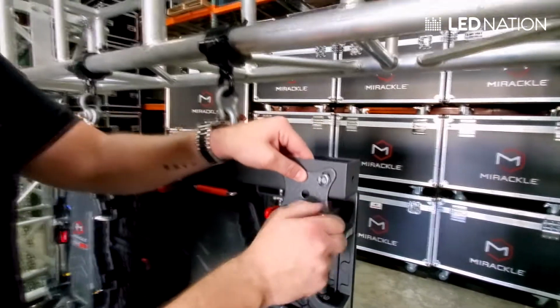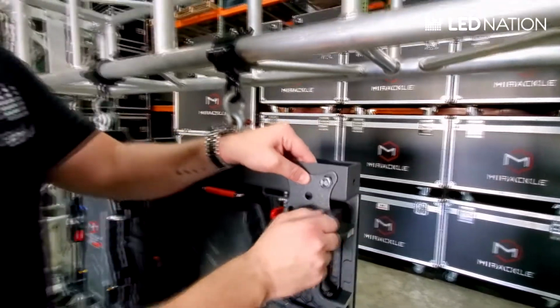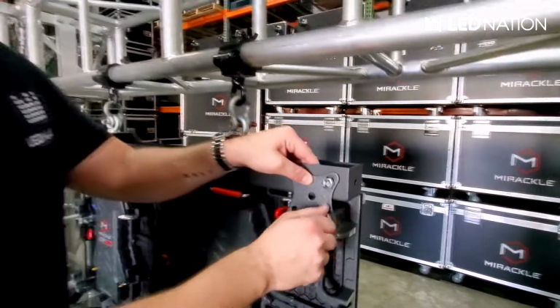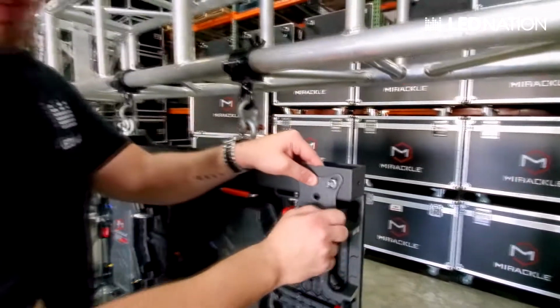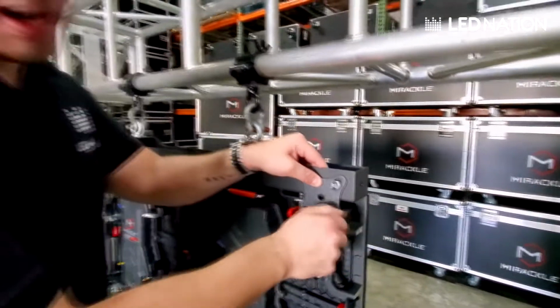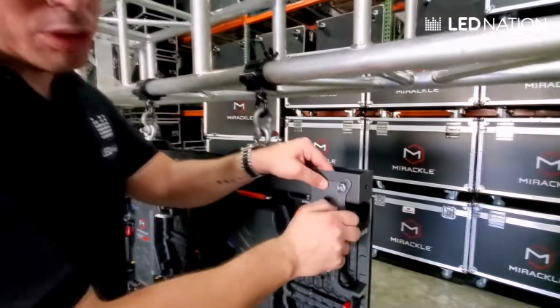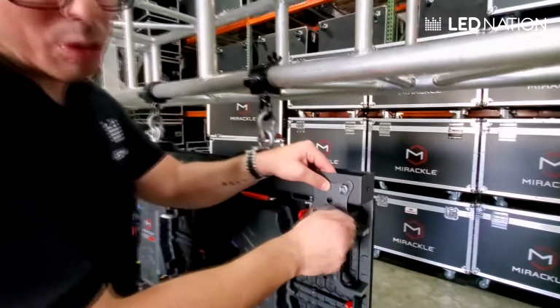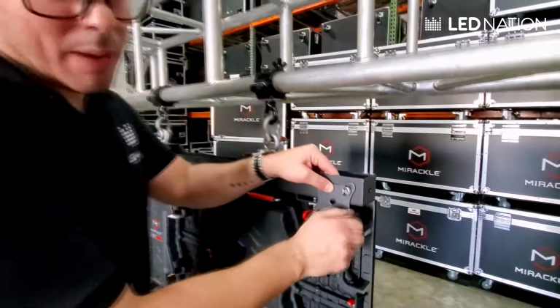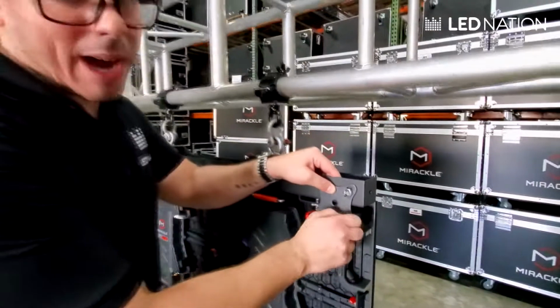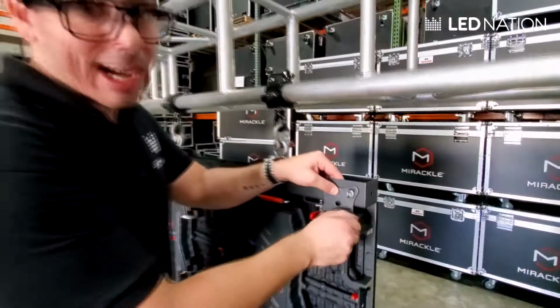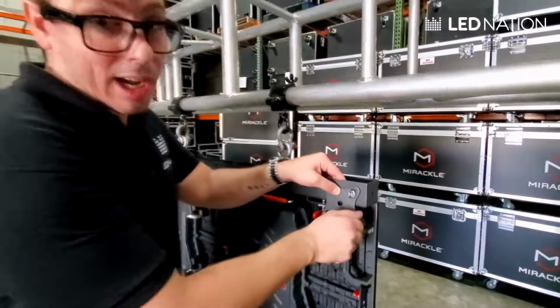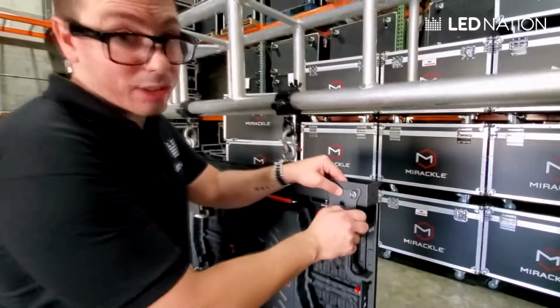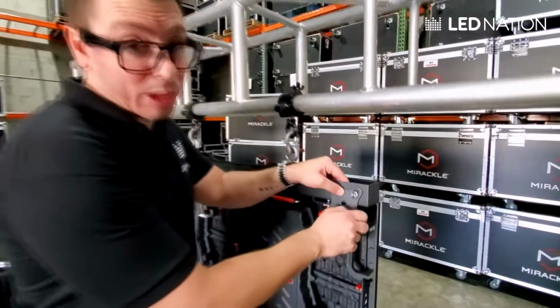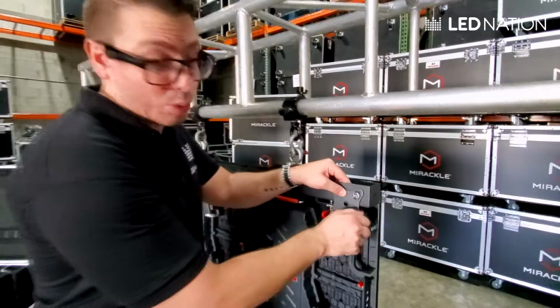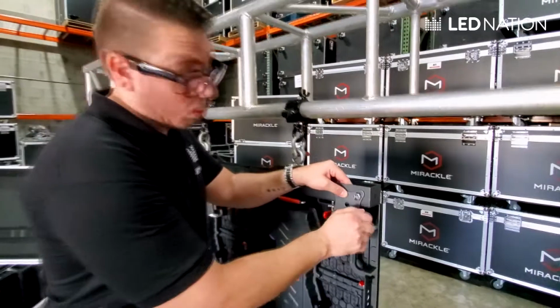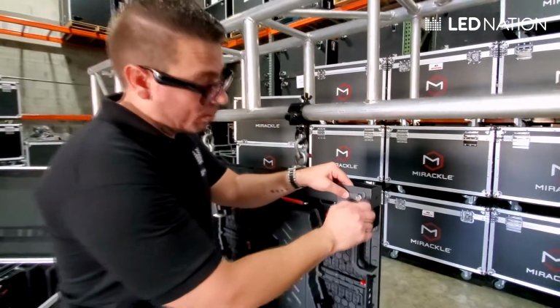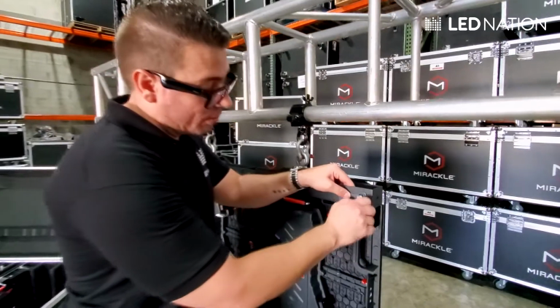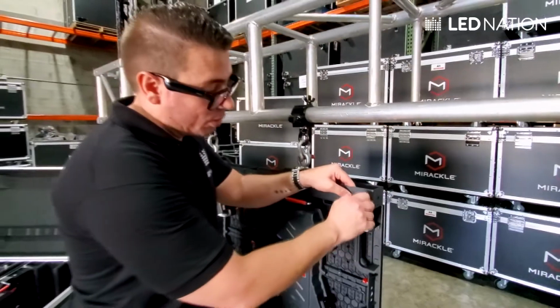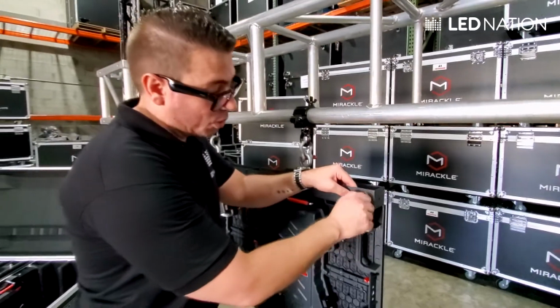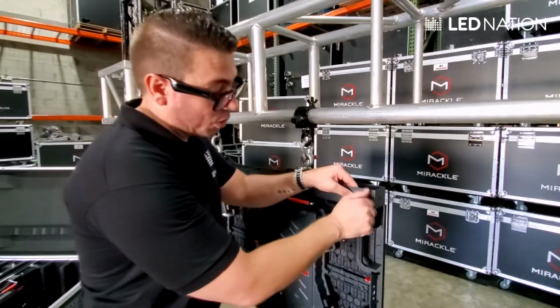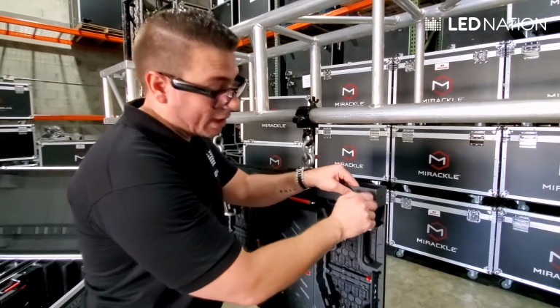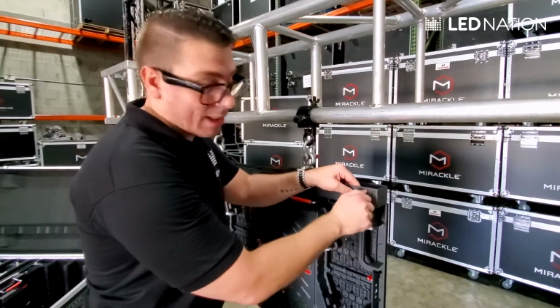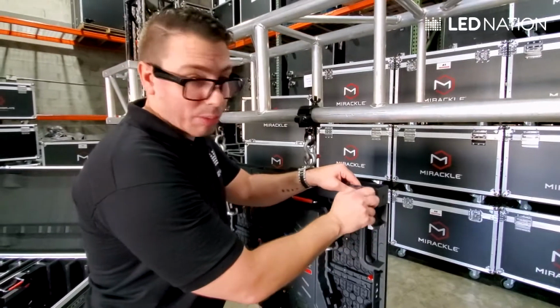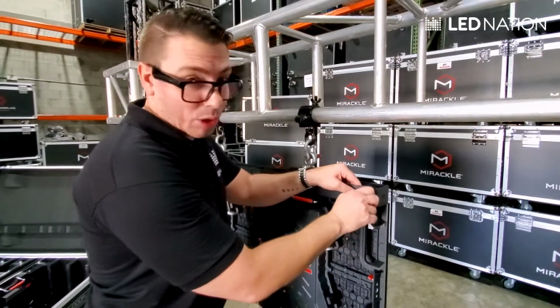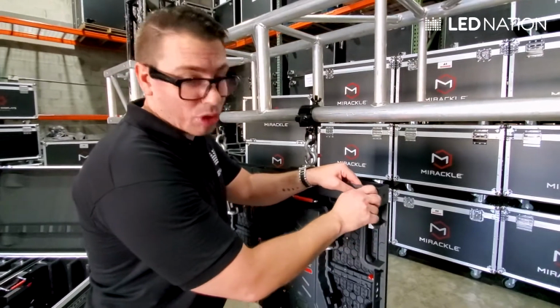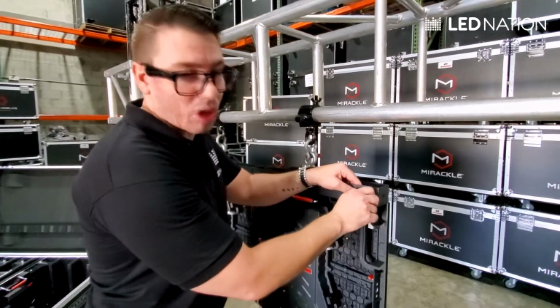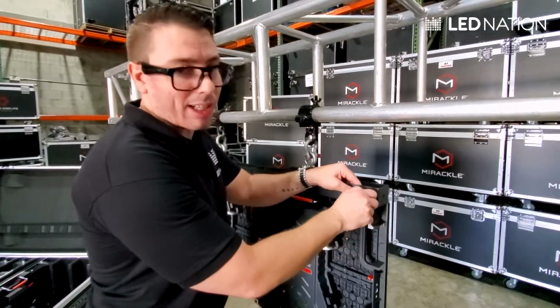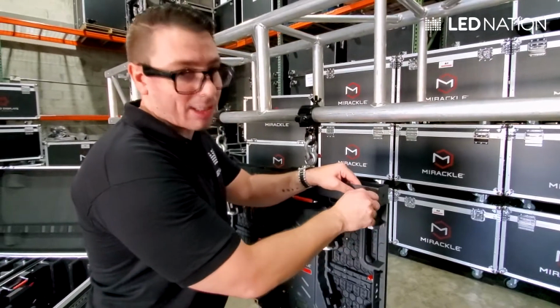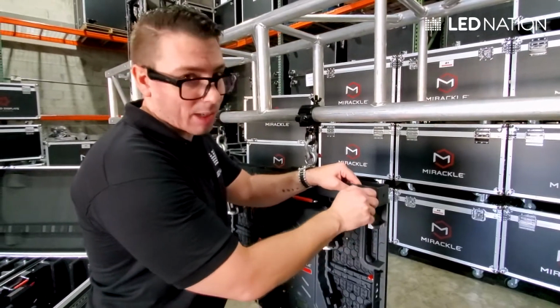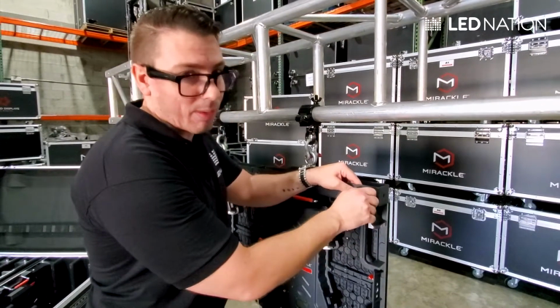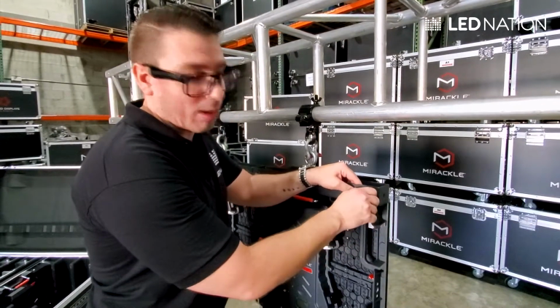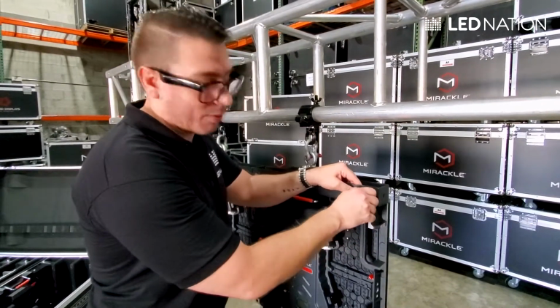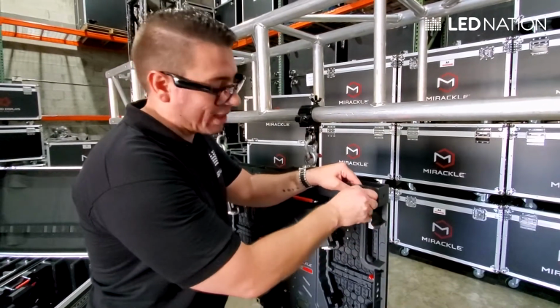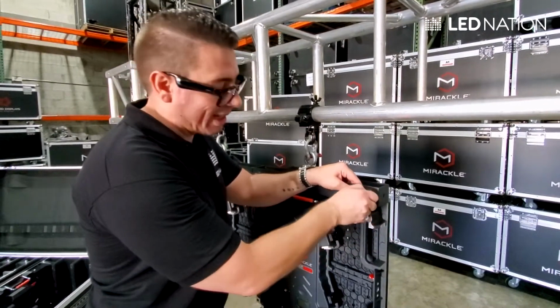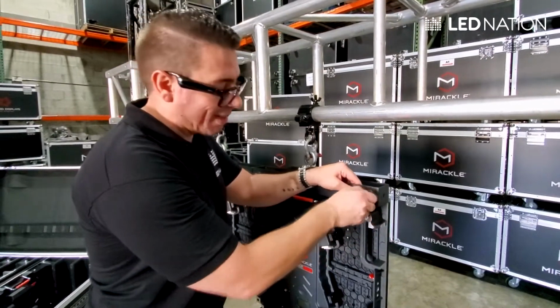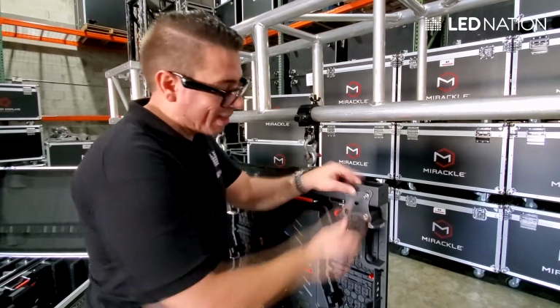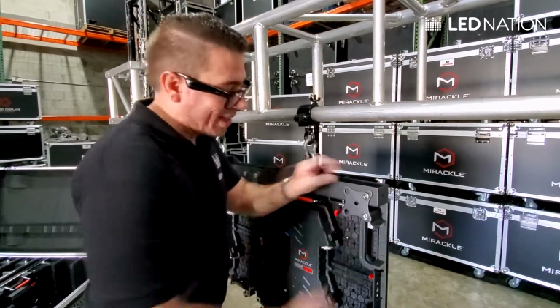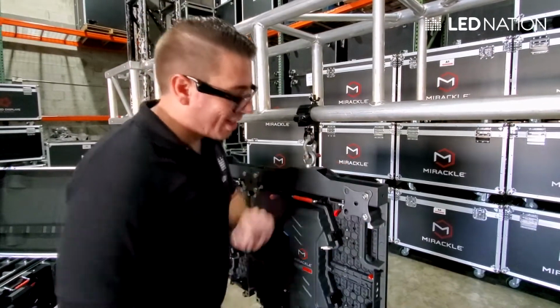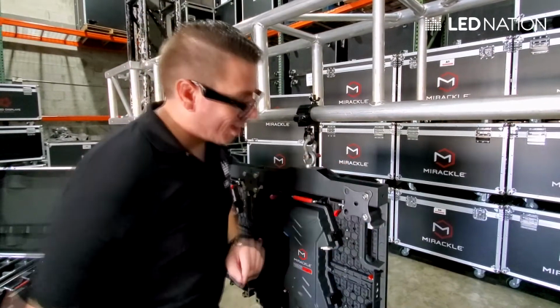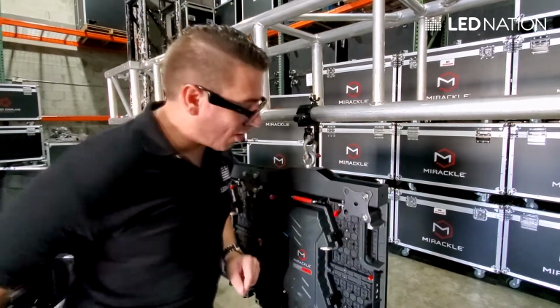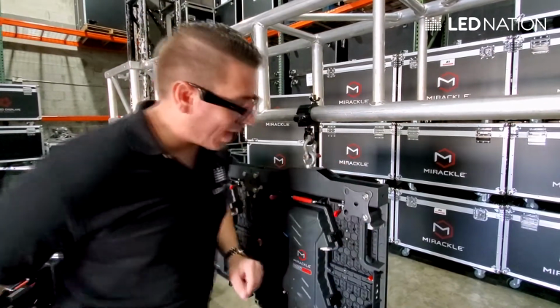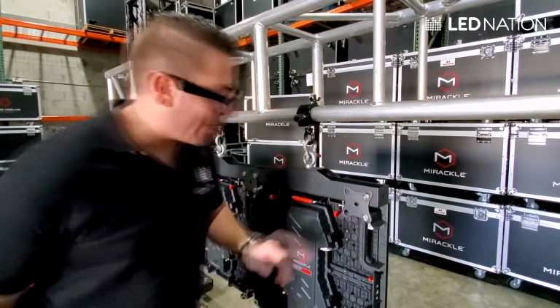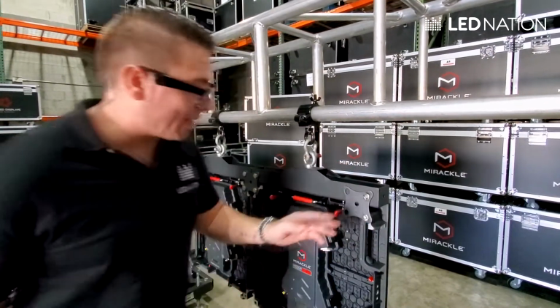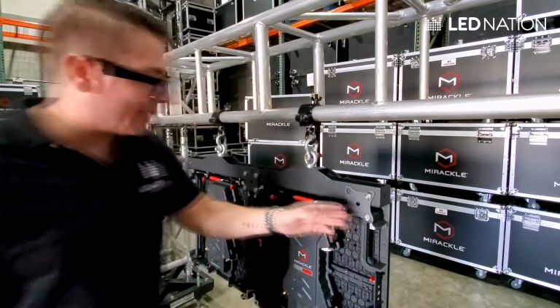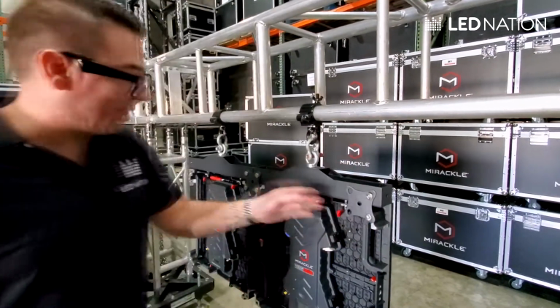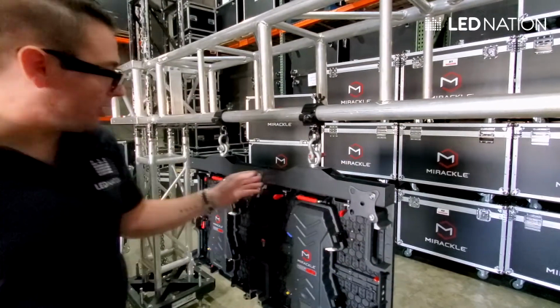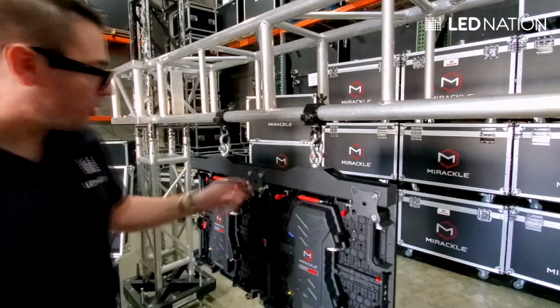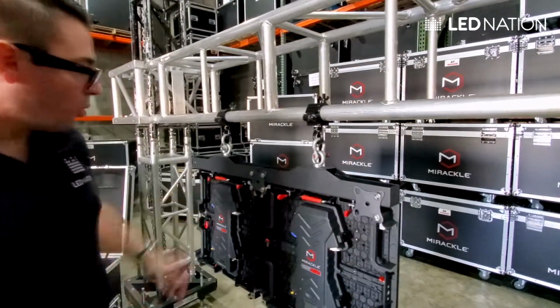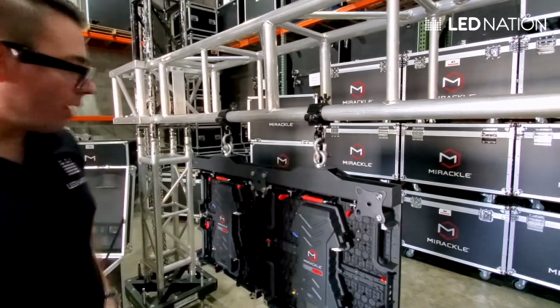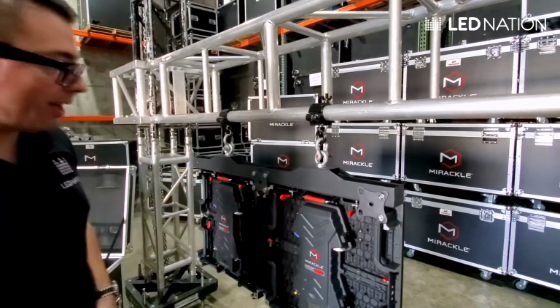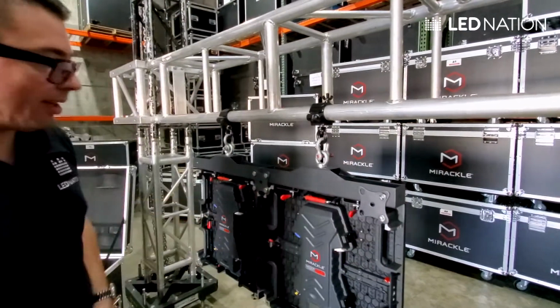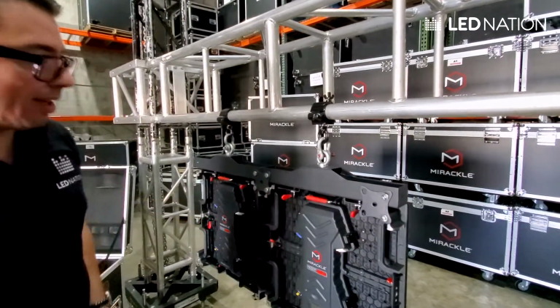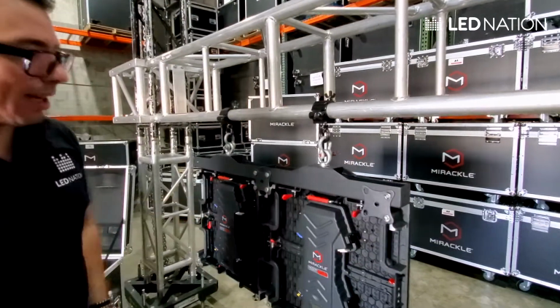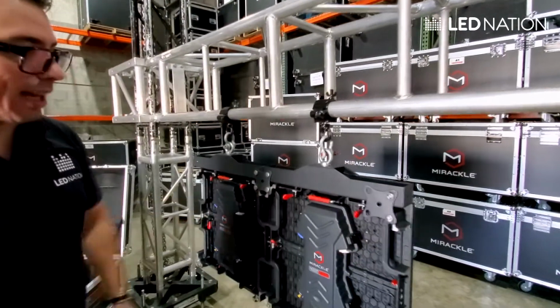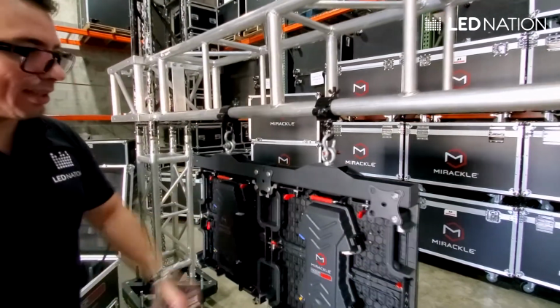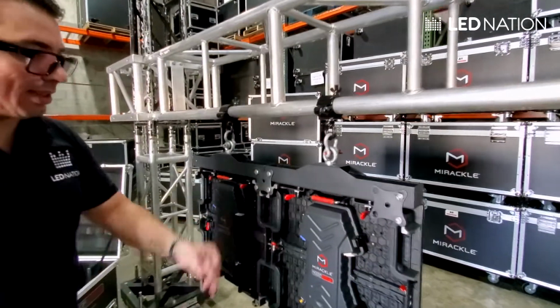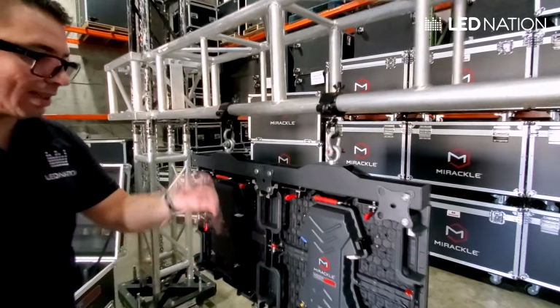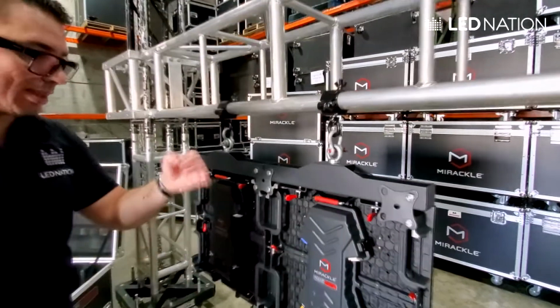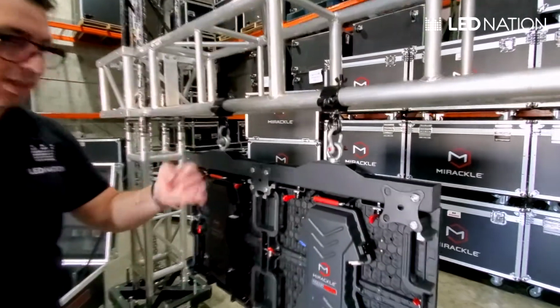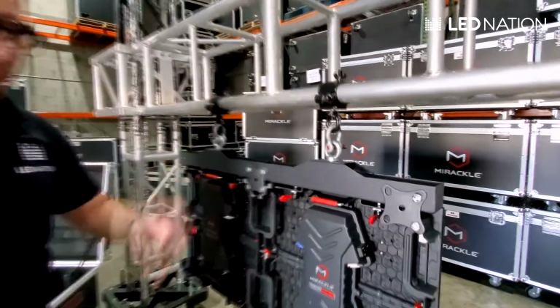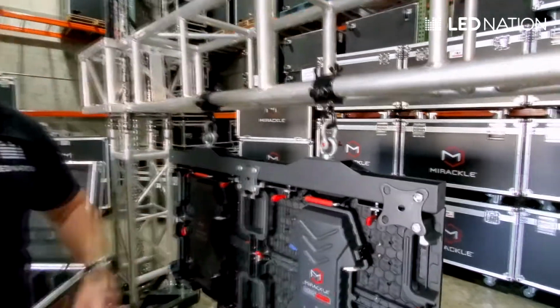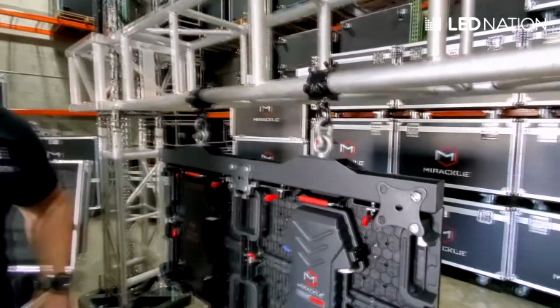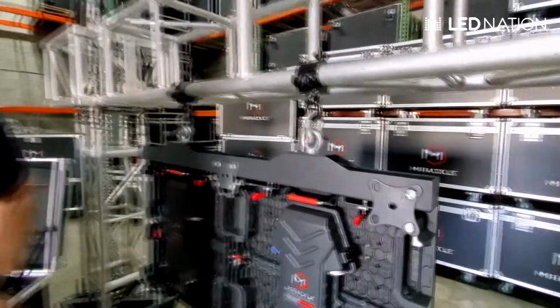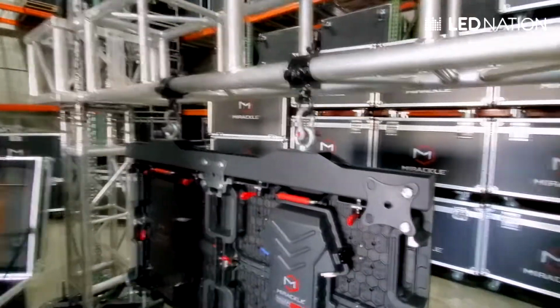It's very recommended to have an electric tool to do this because you're going to save a lot of time. But this is the way, and this is a safe screen.